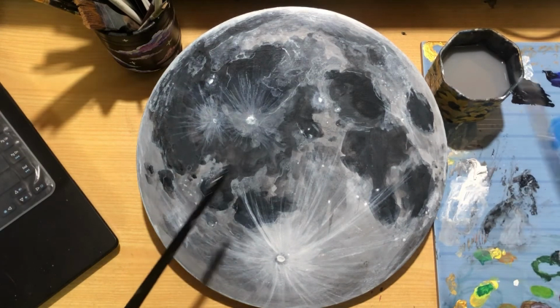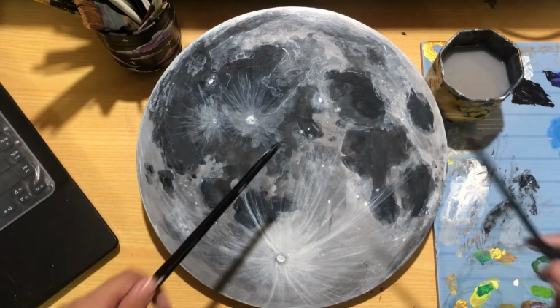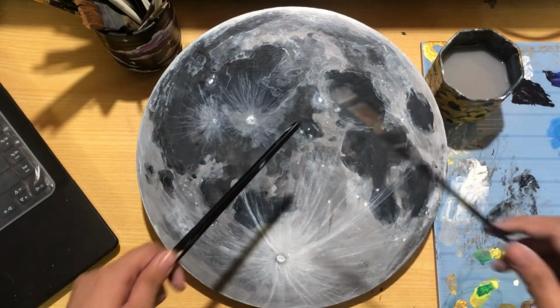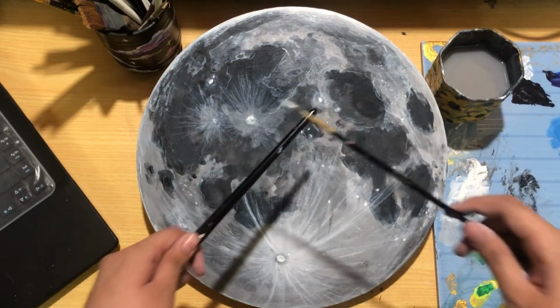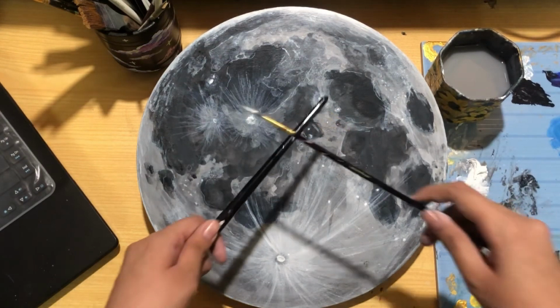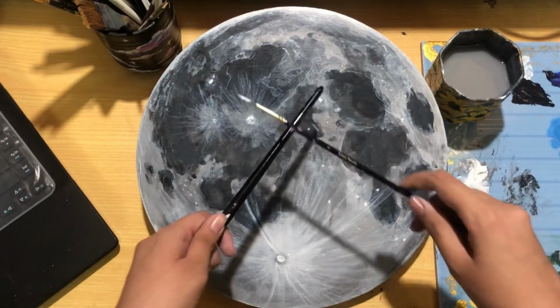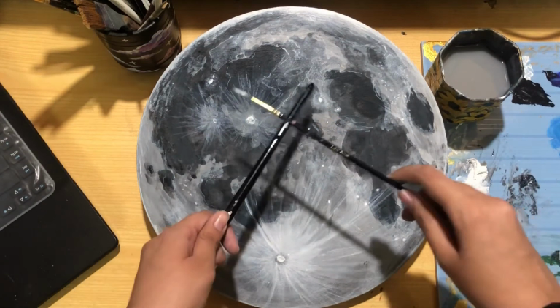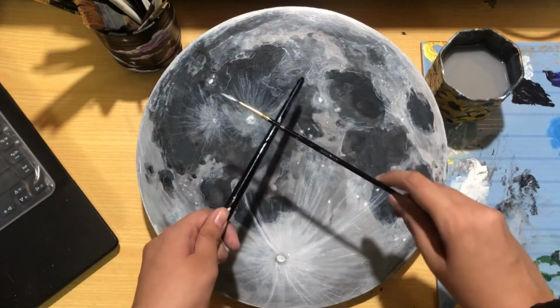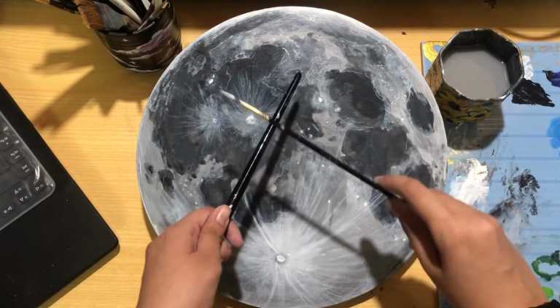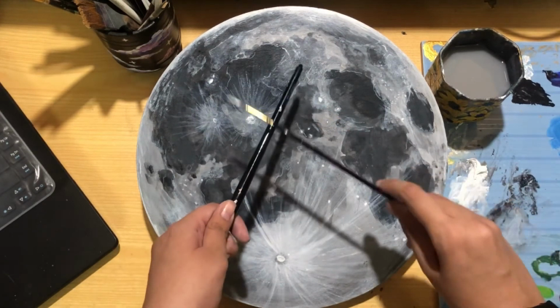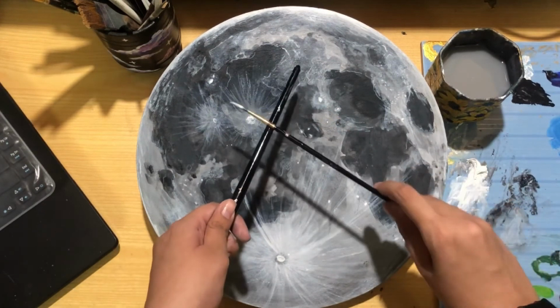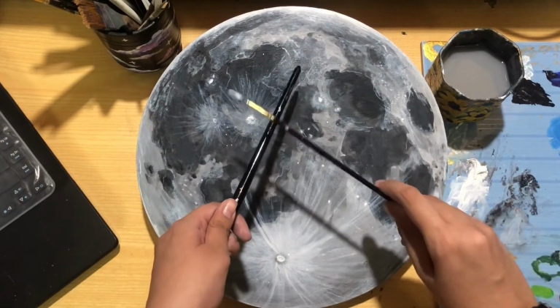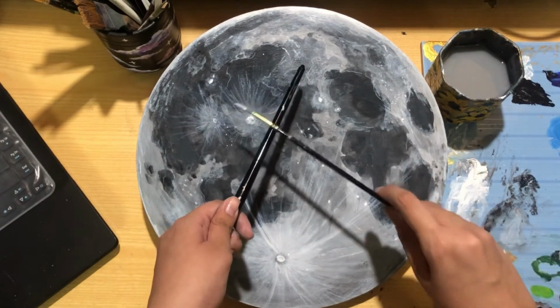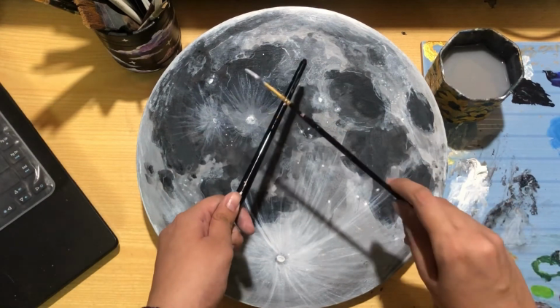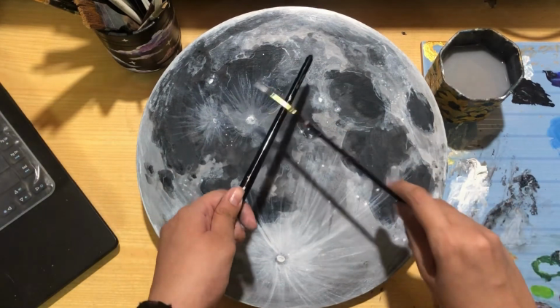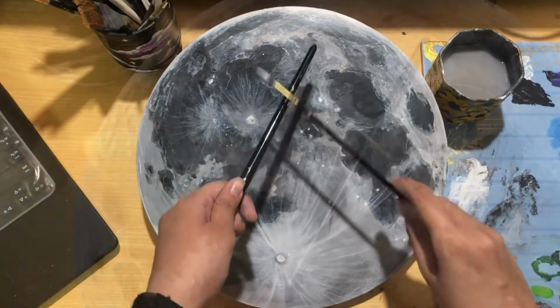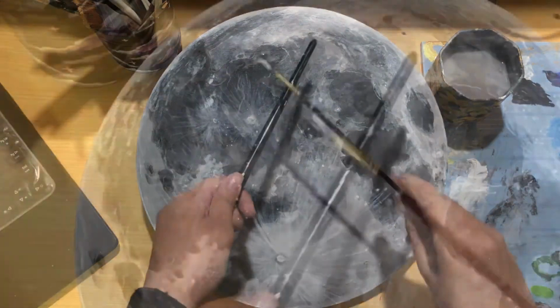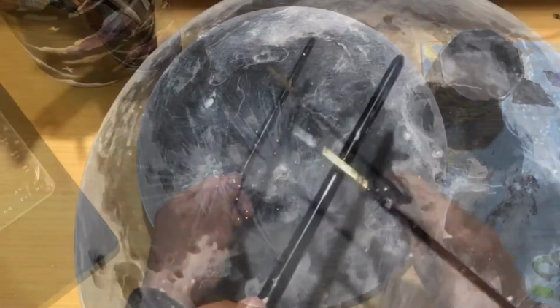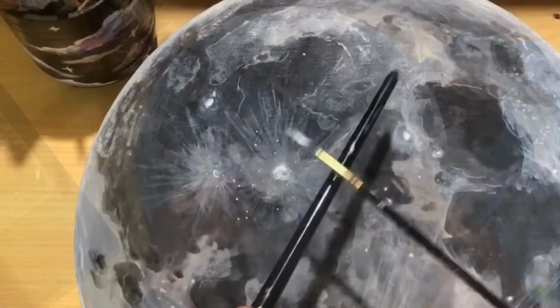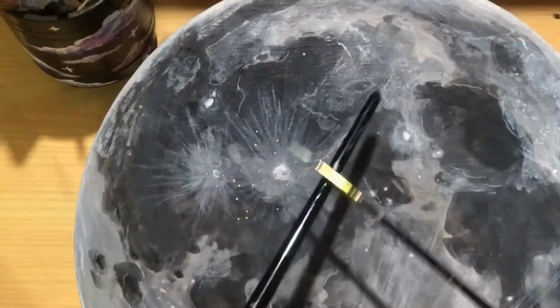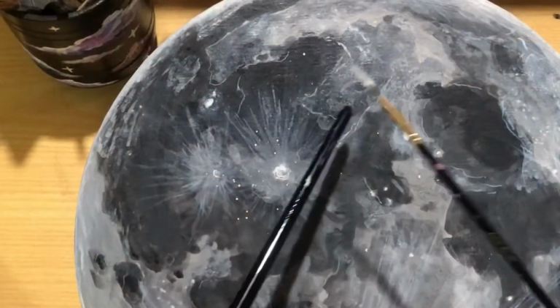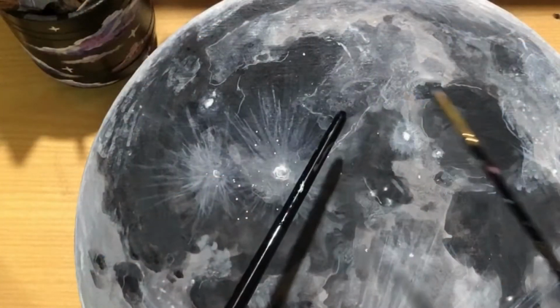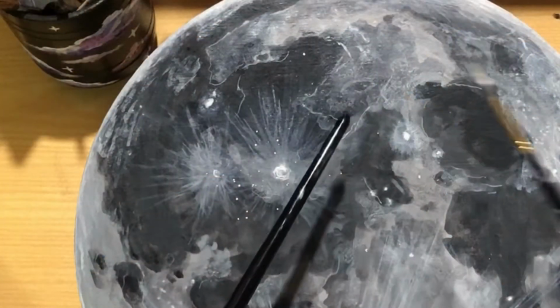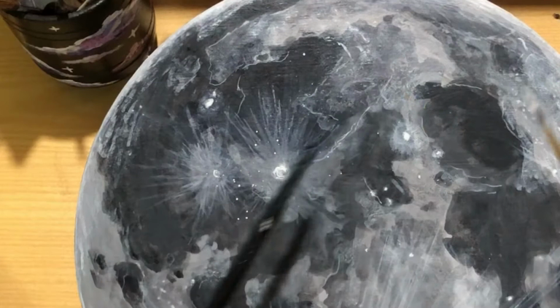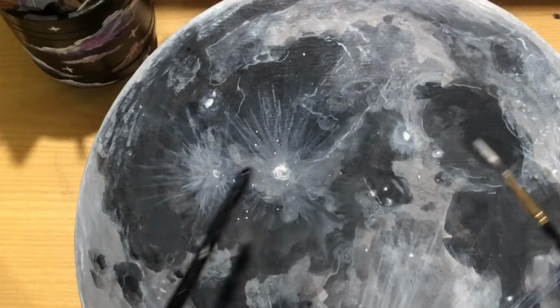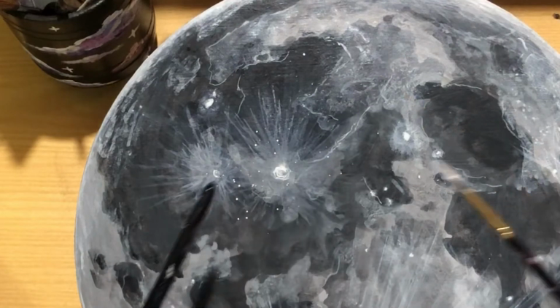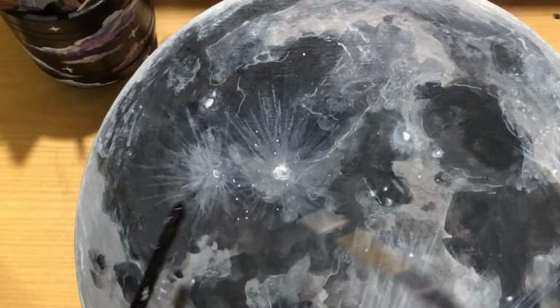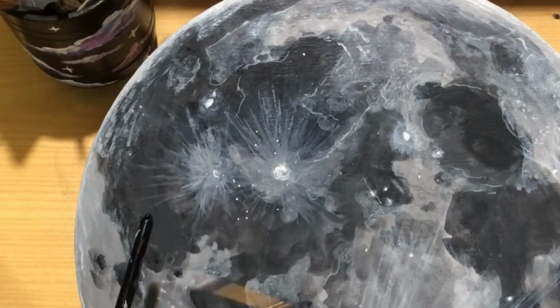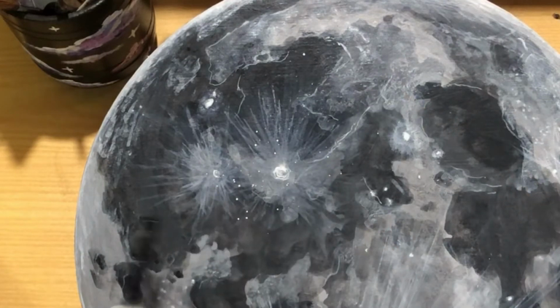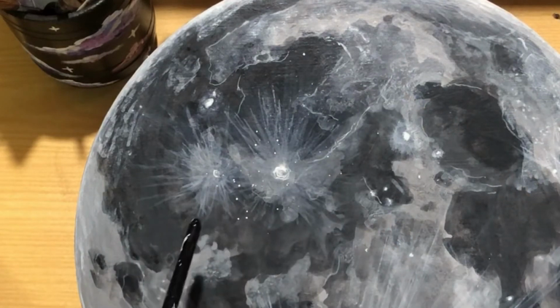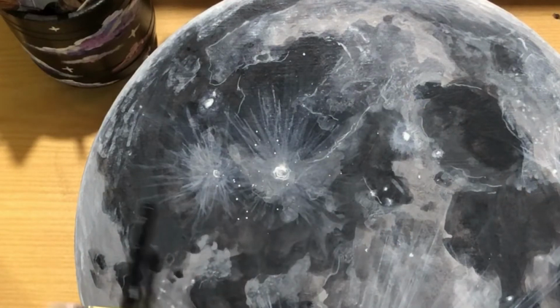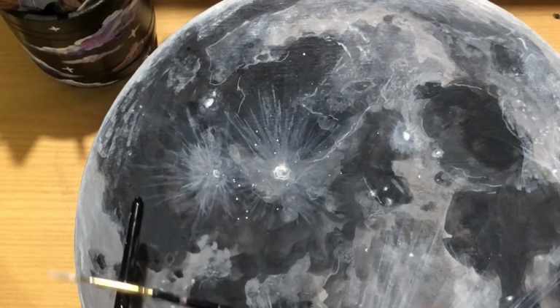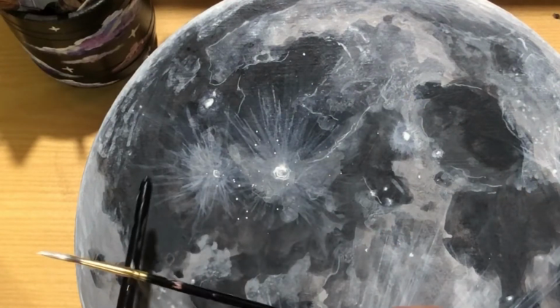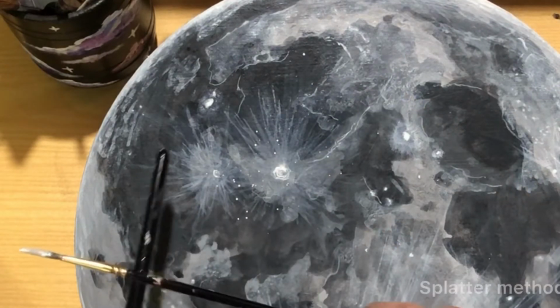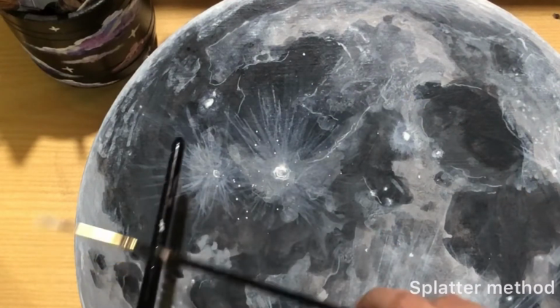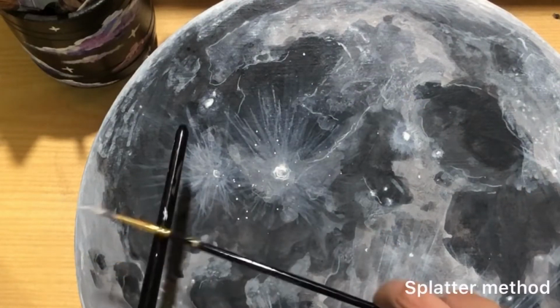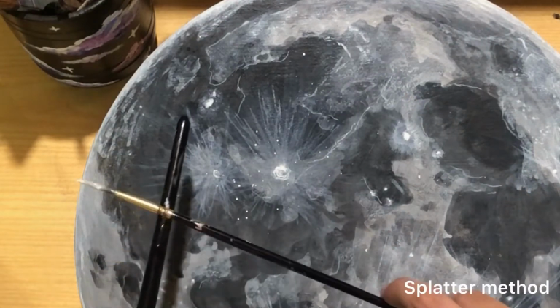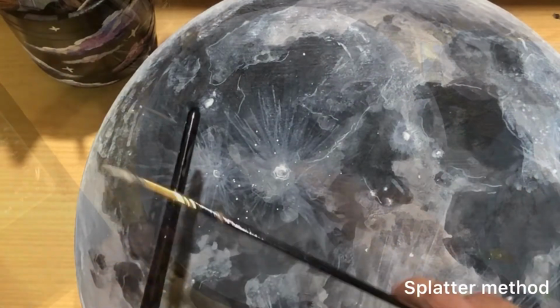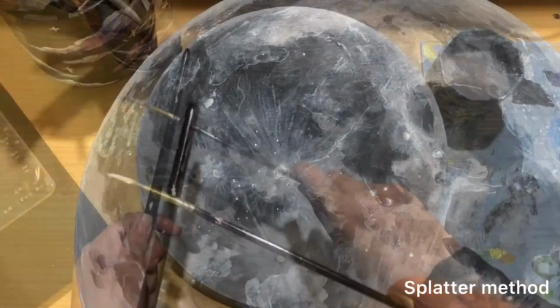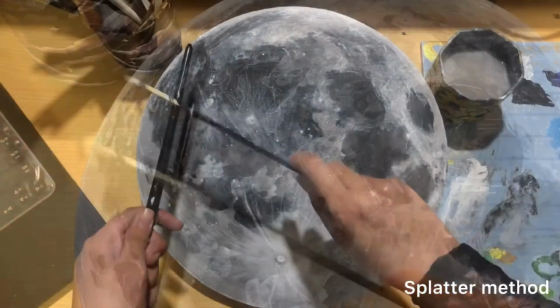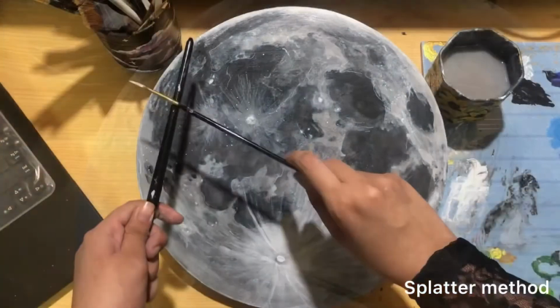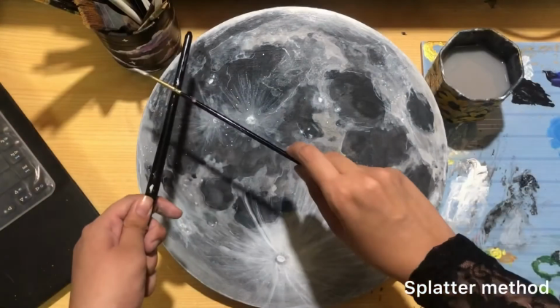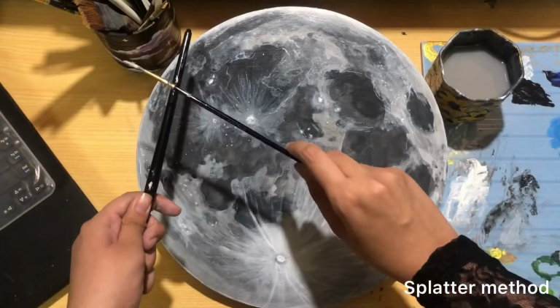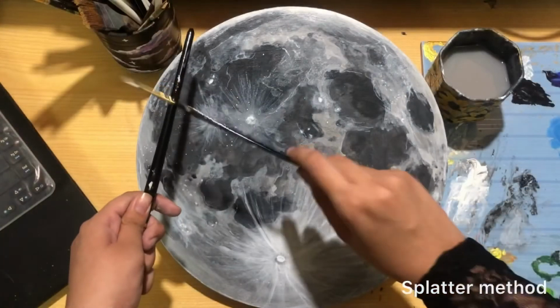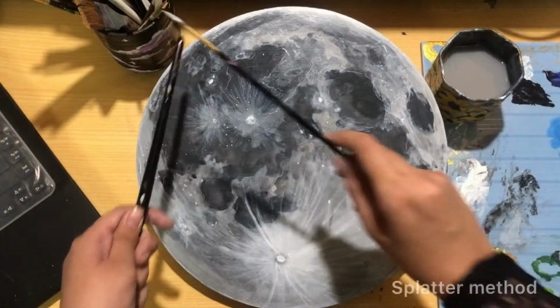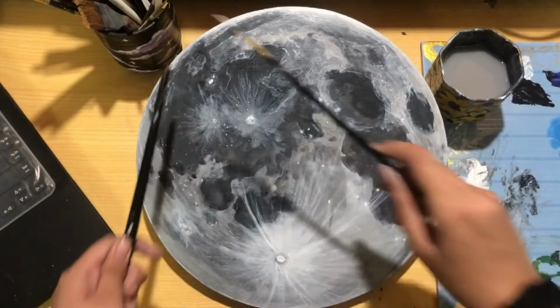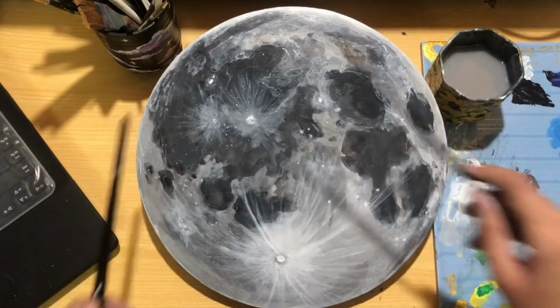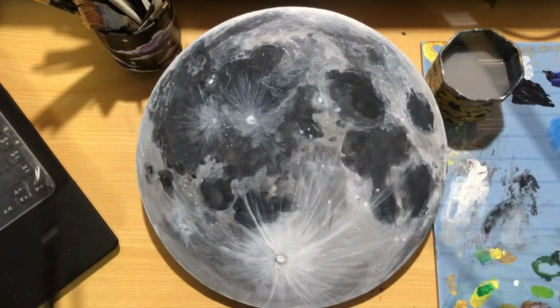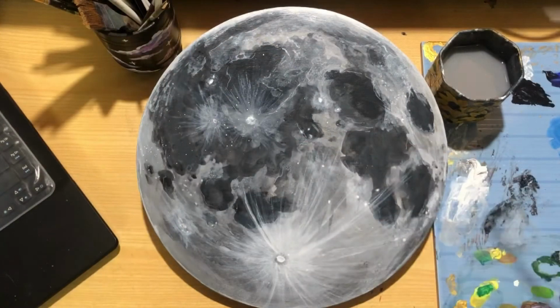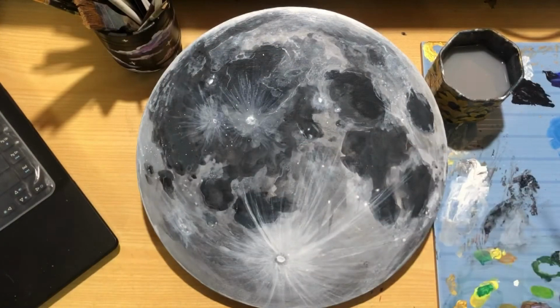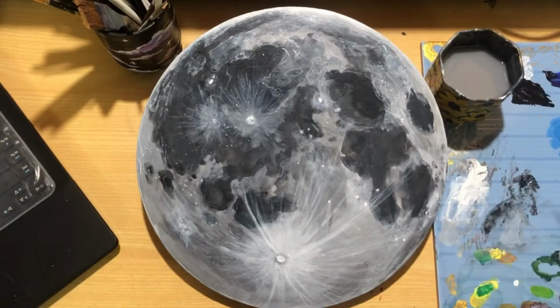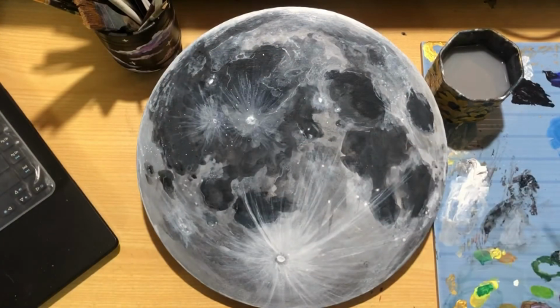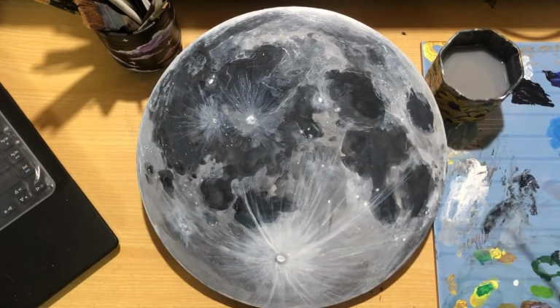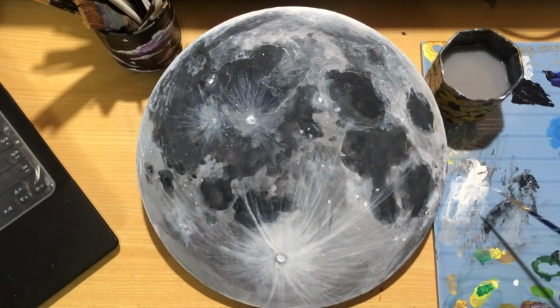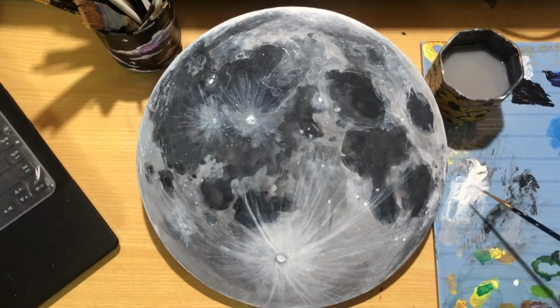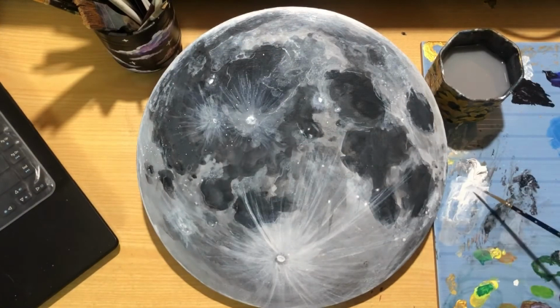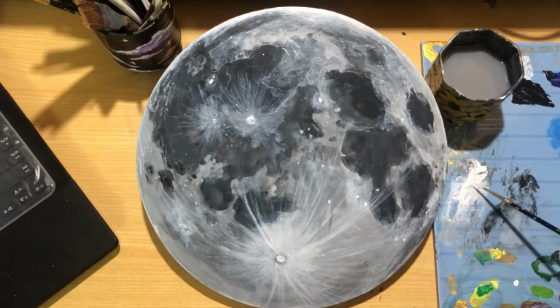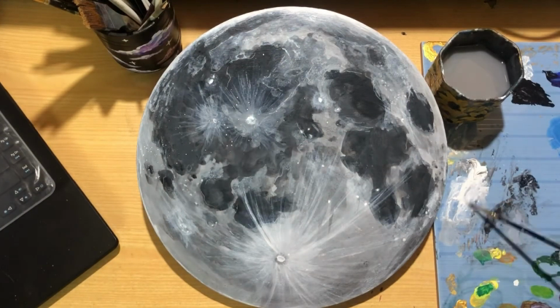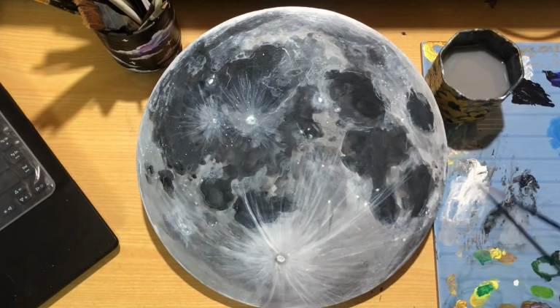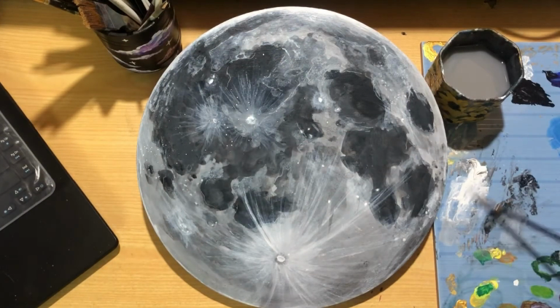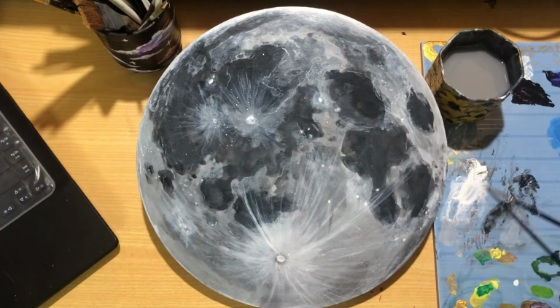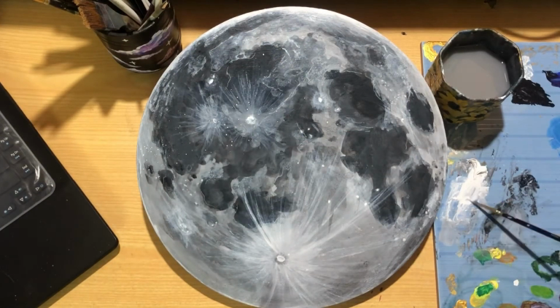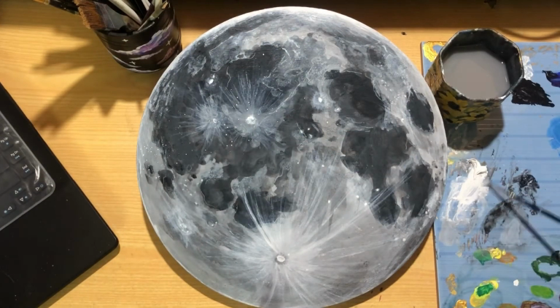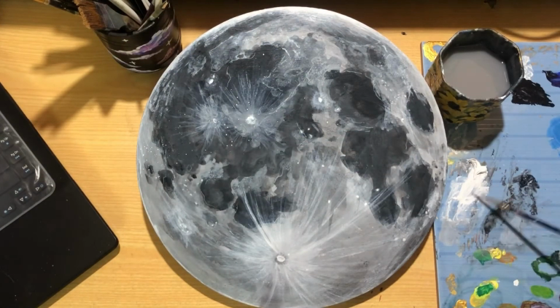Since there are a lot of random white dots in the reference, I'll just use the splatter method on different areas, like we do to add stars.